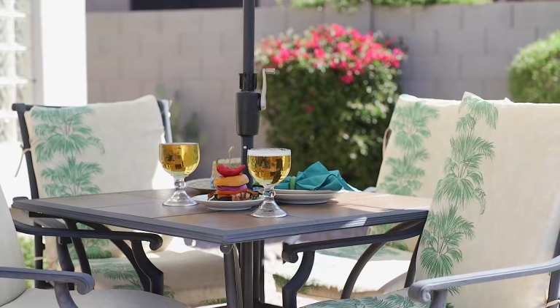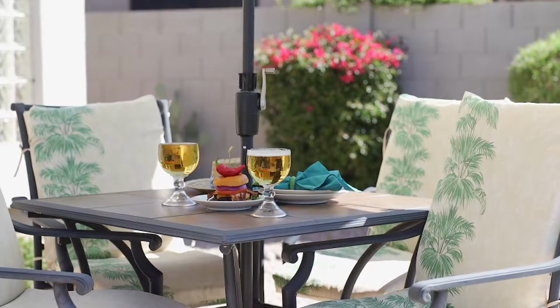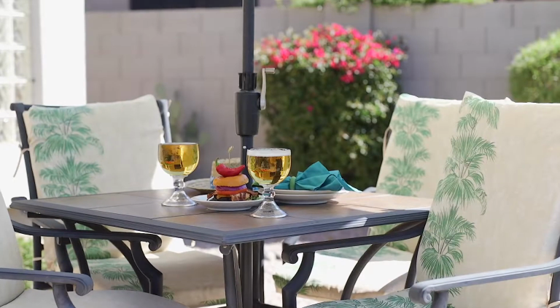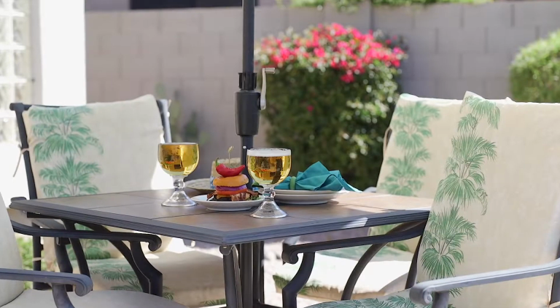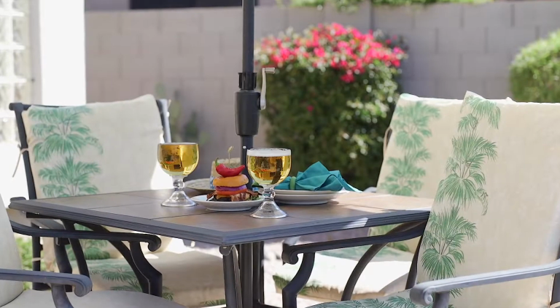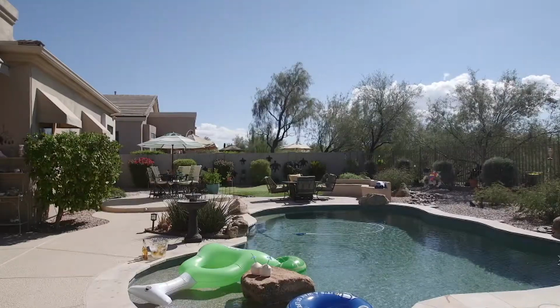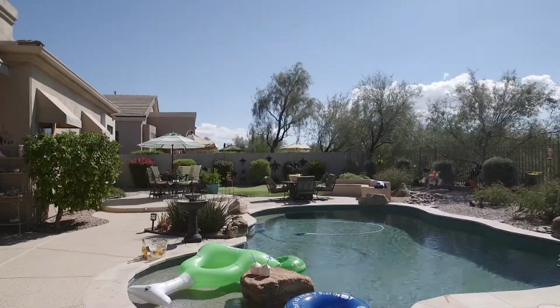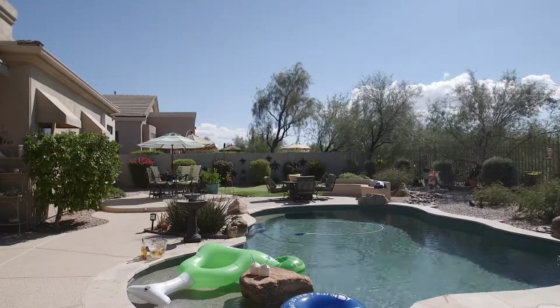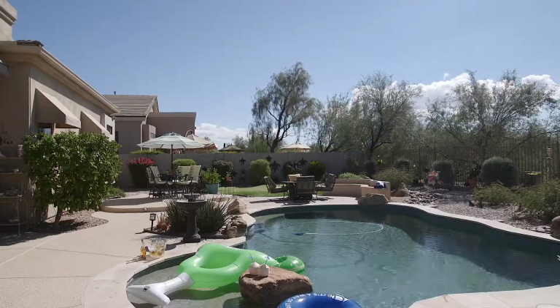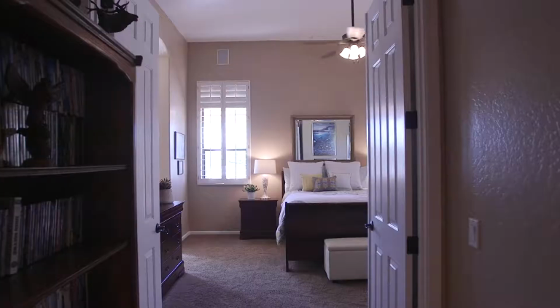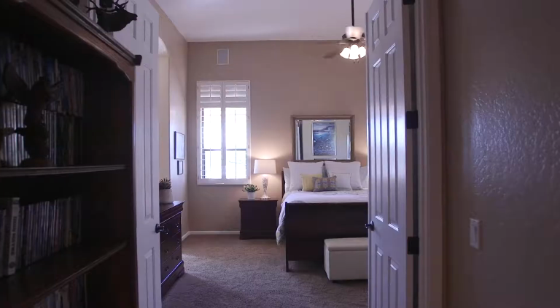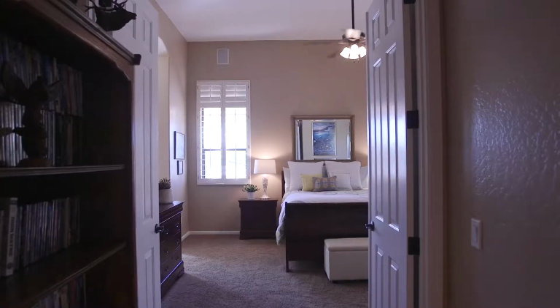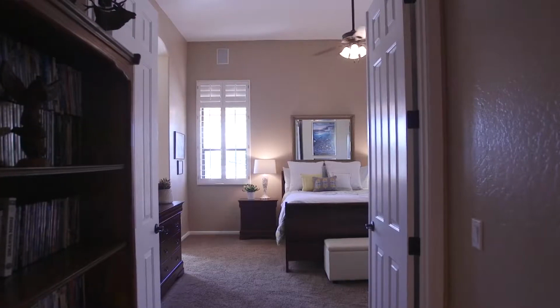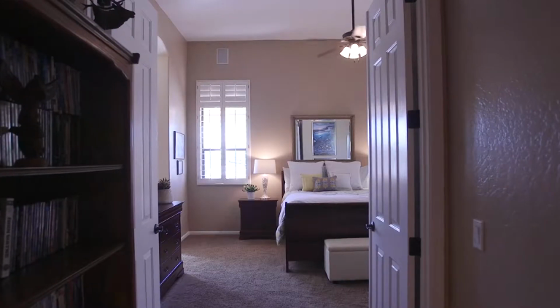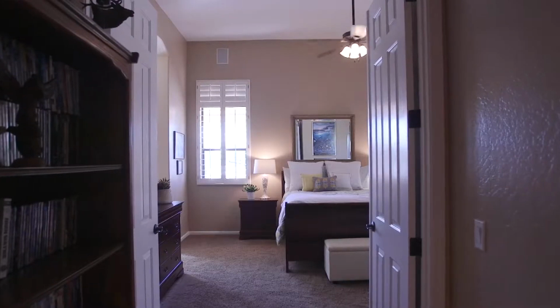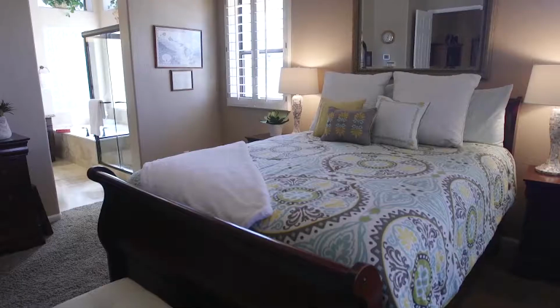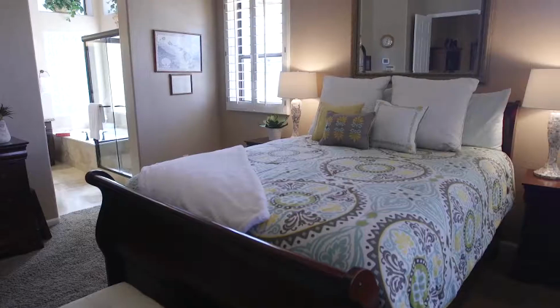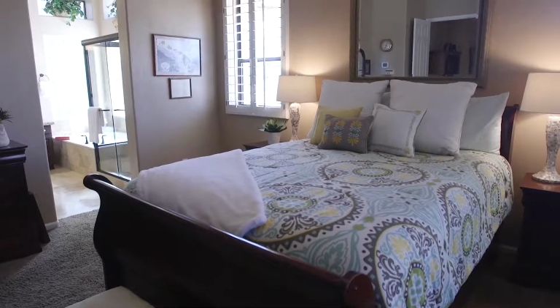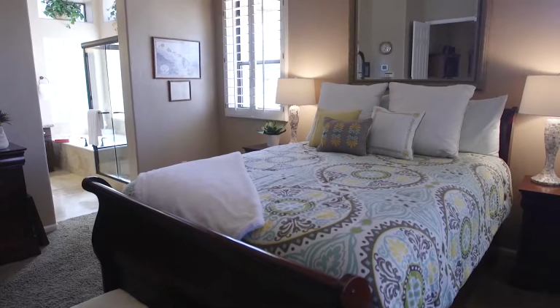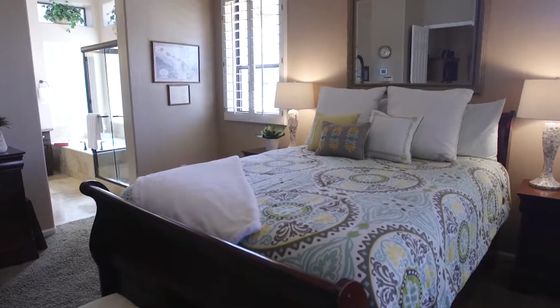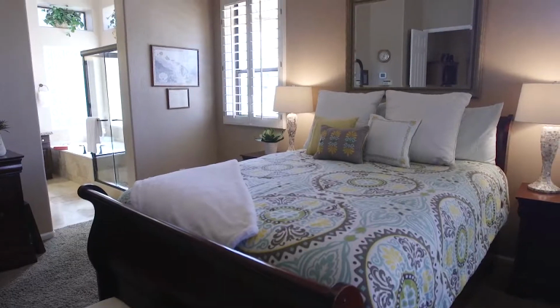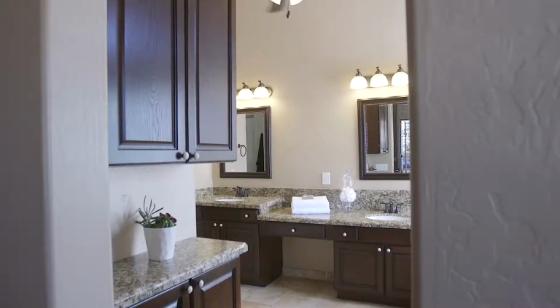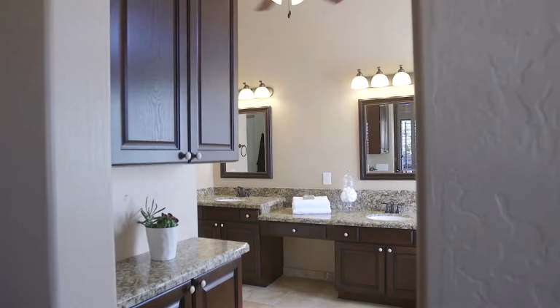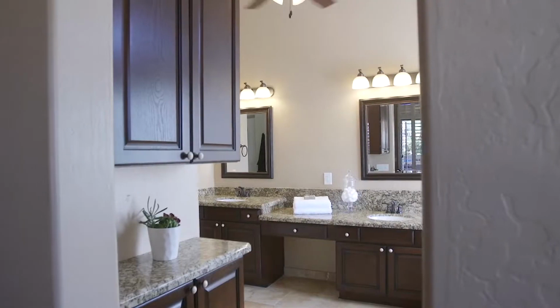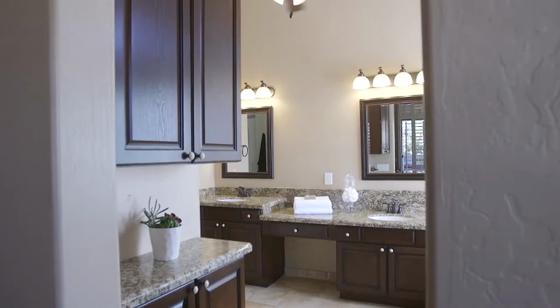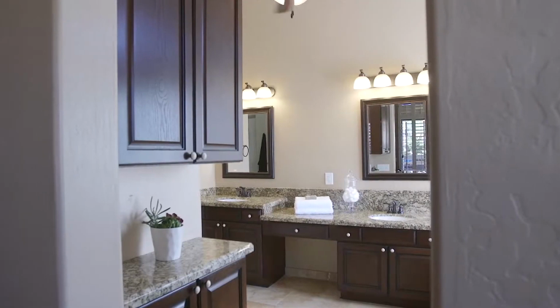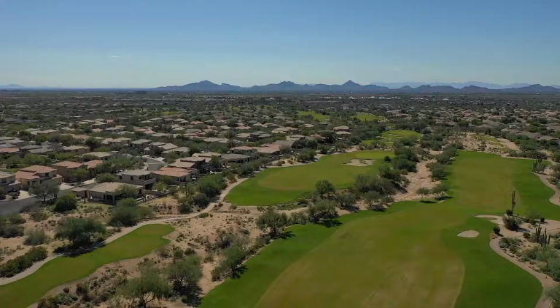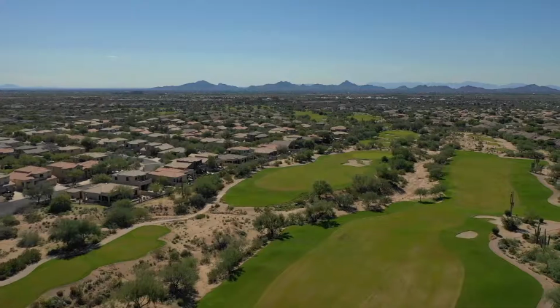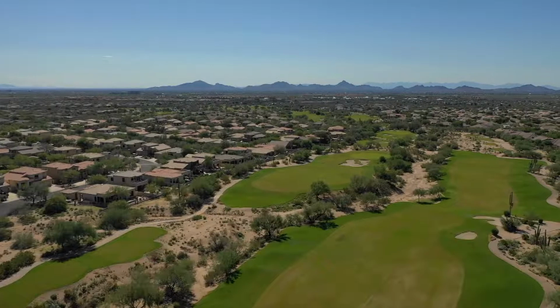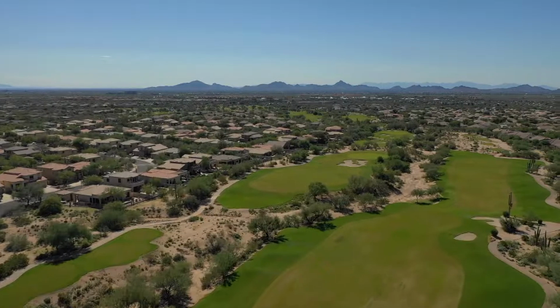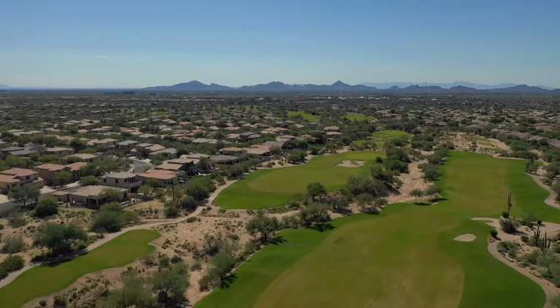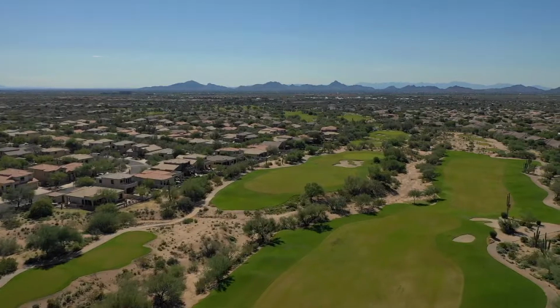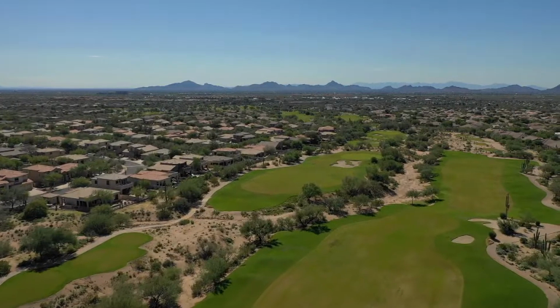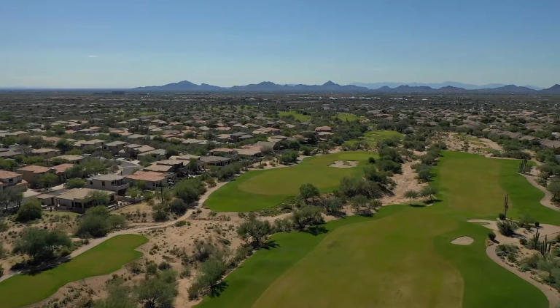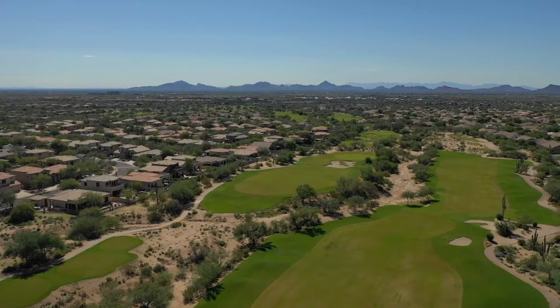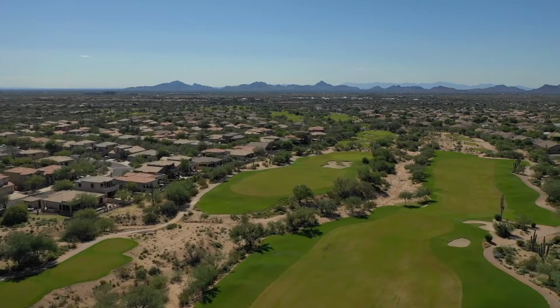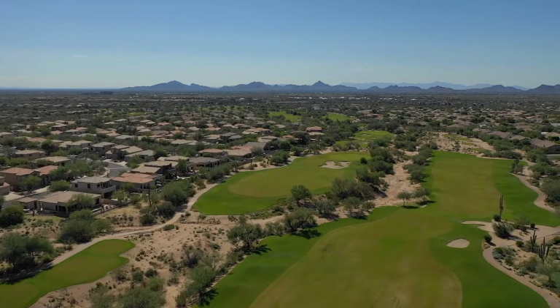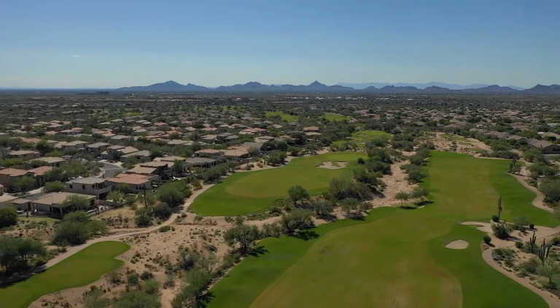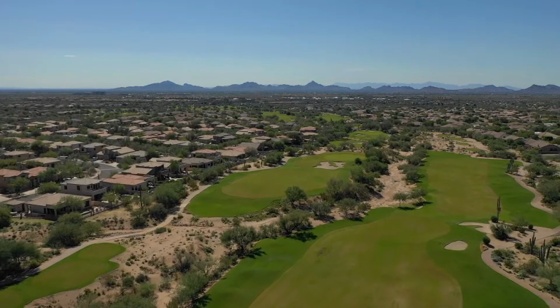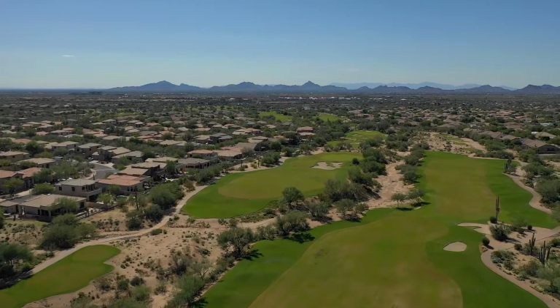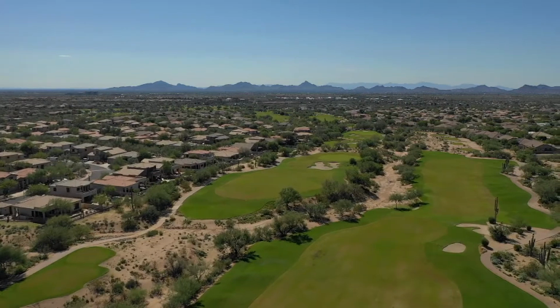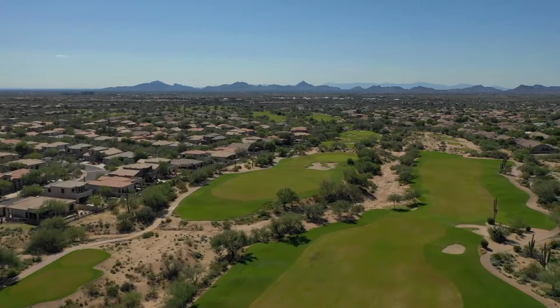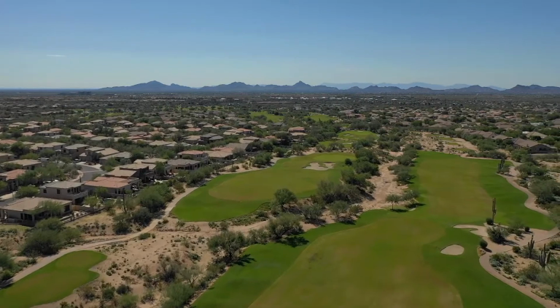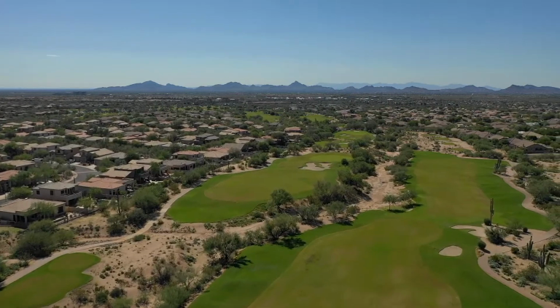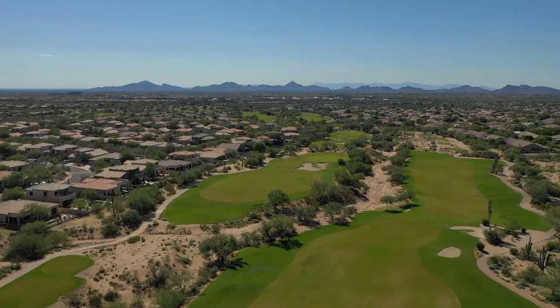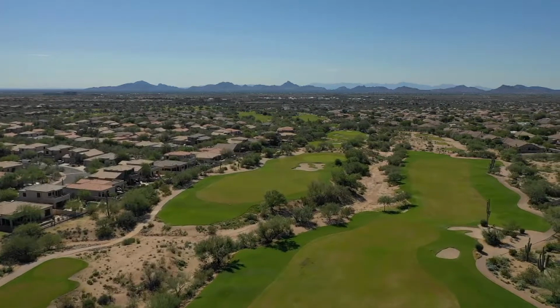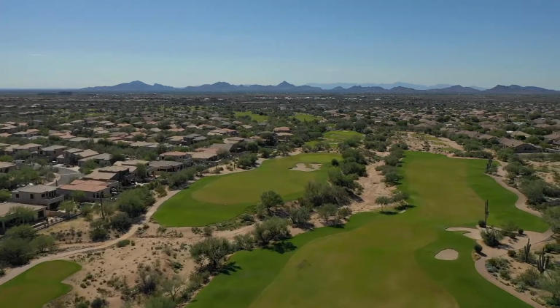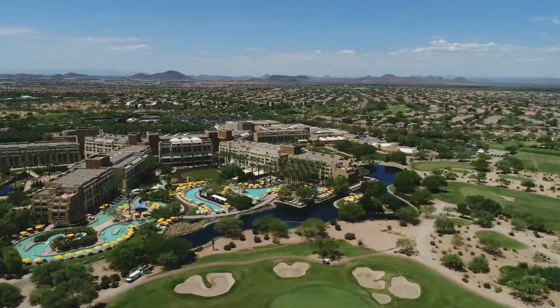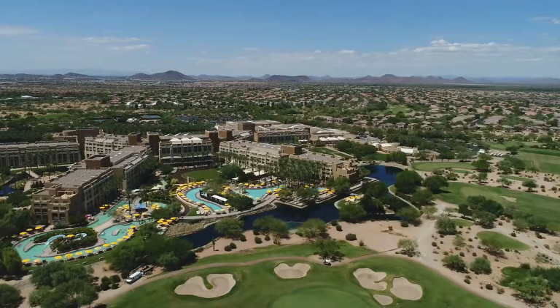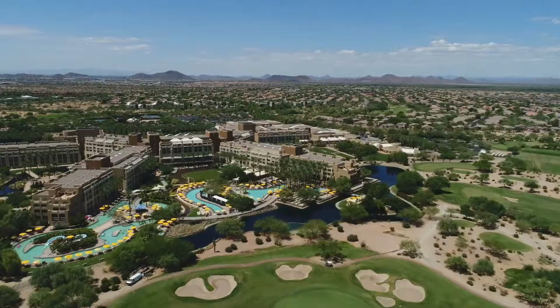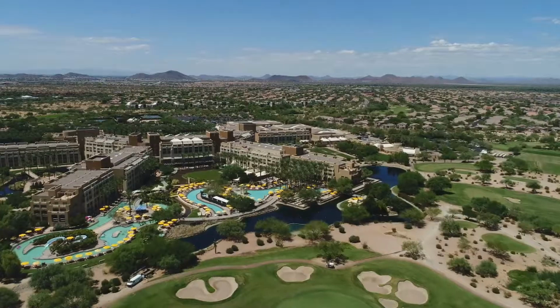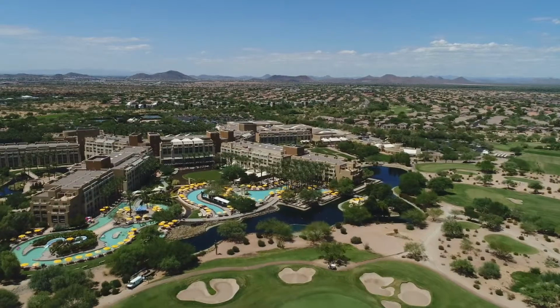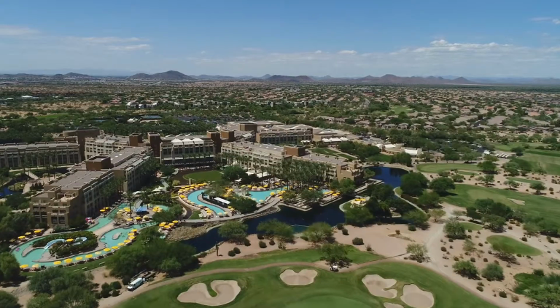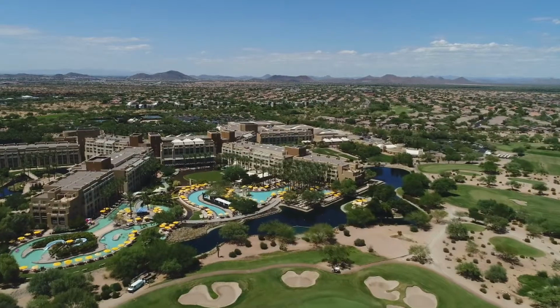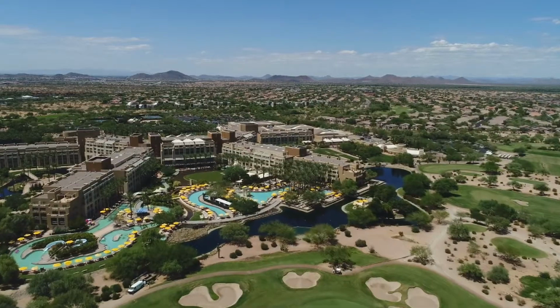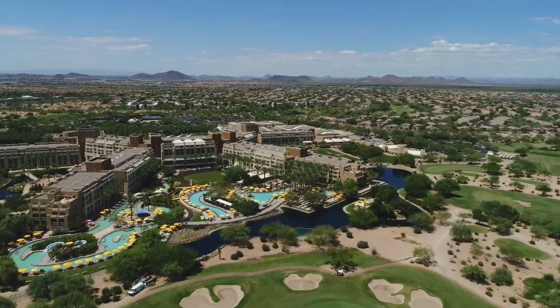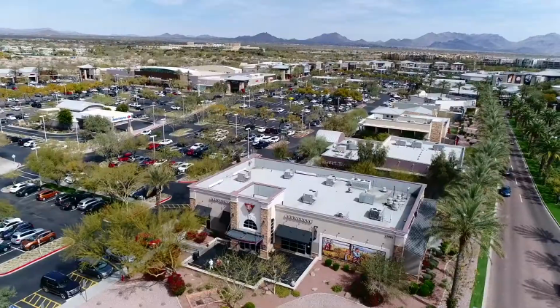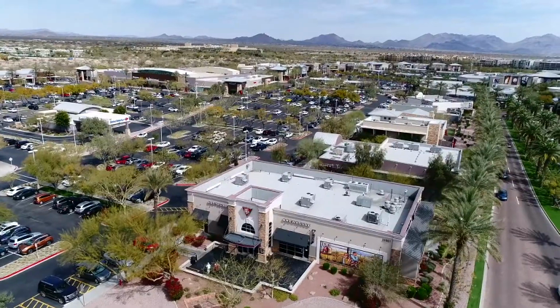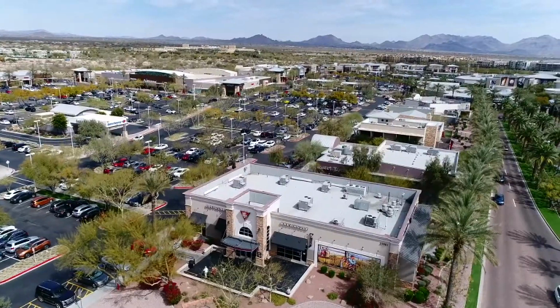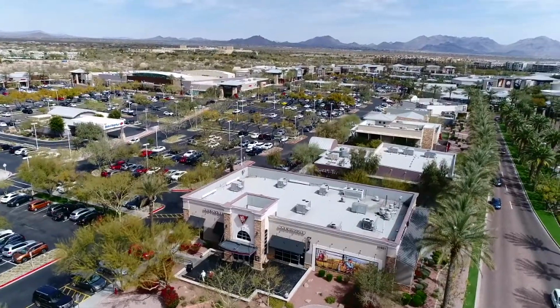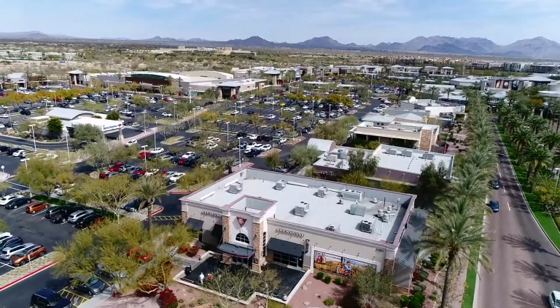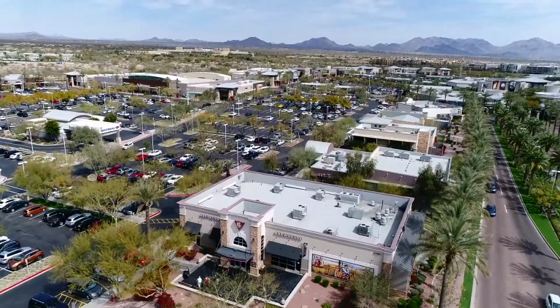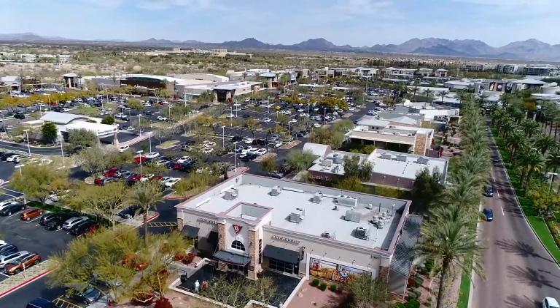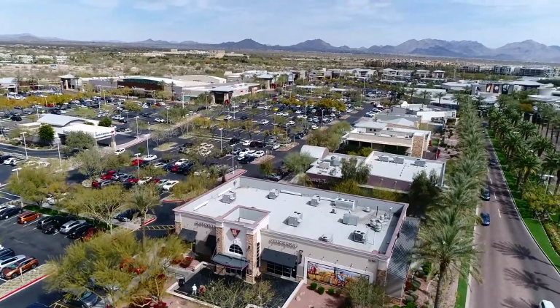Privacy, views, upgrades — it's all here. You'll also love being surrounded by Wildfire Golf Course and all the perks of Desert Ridge.